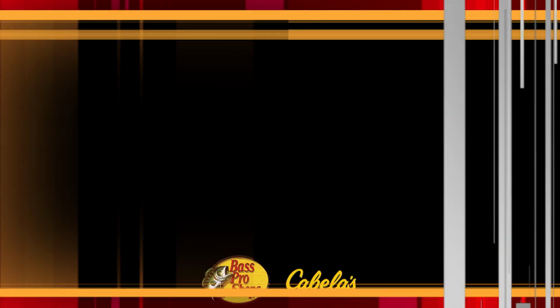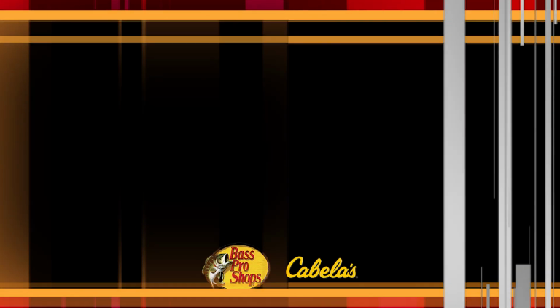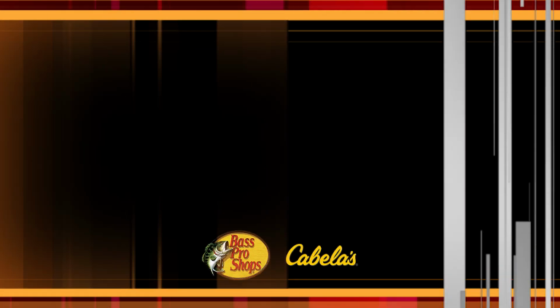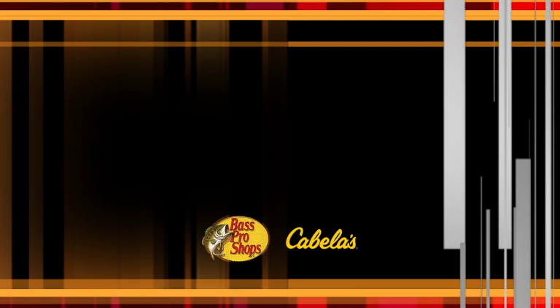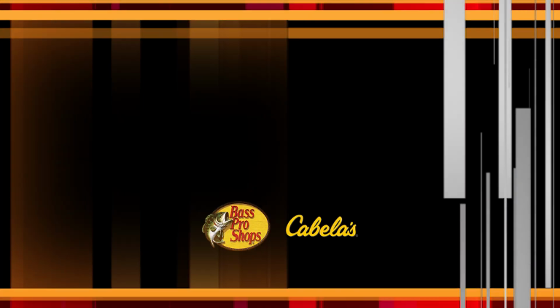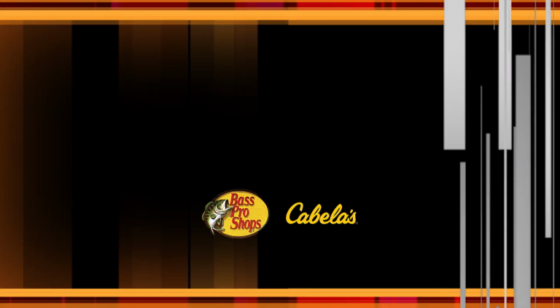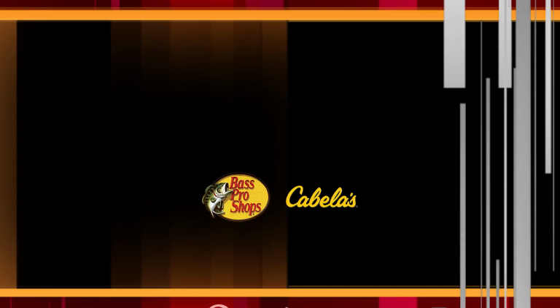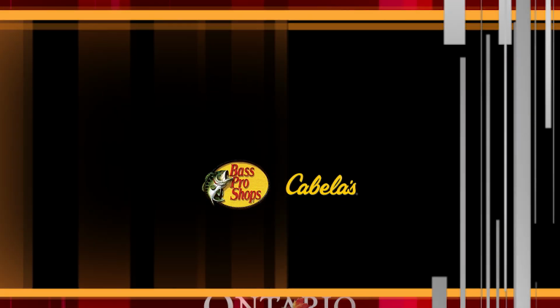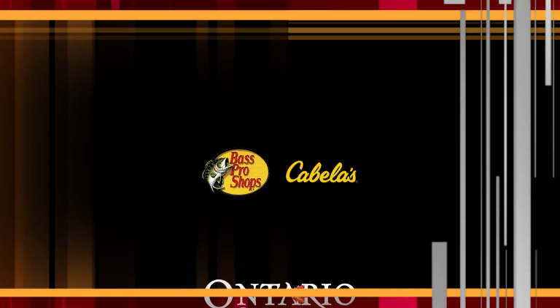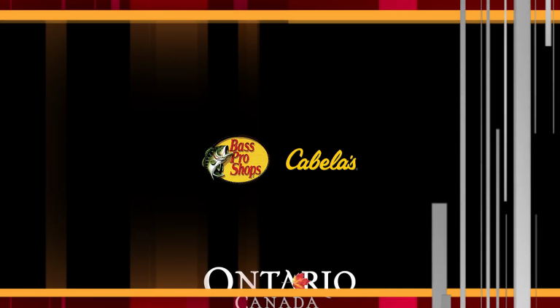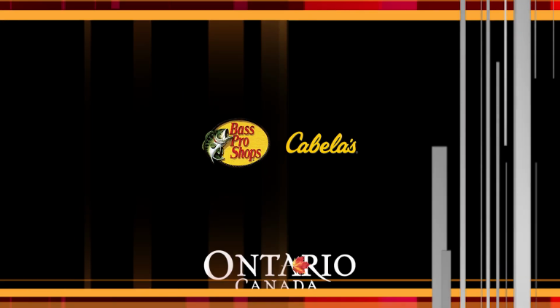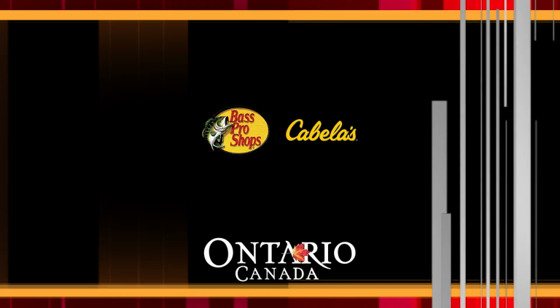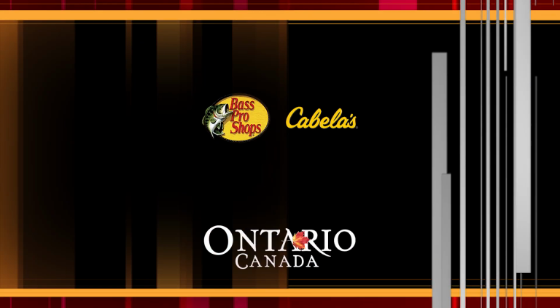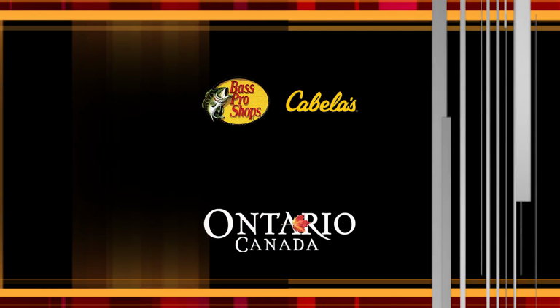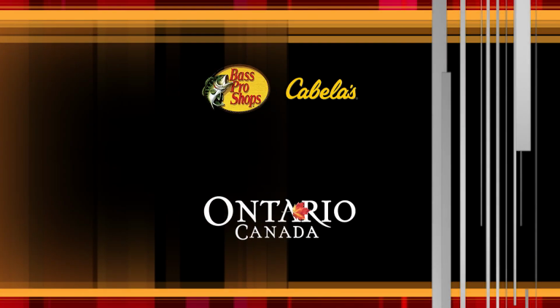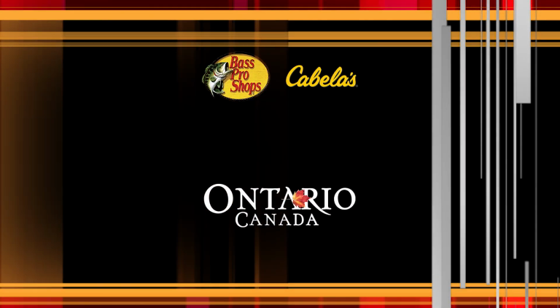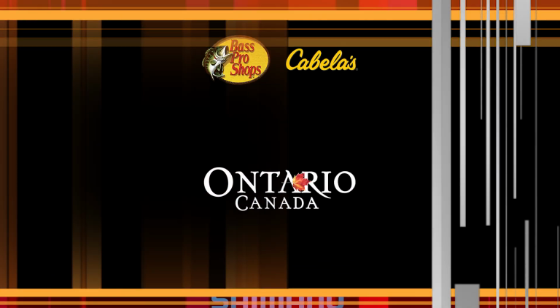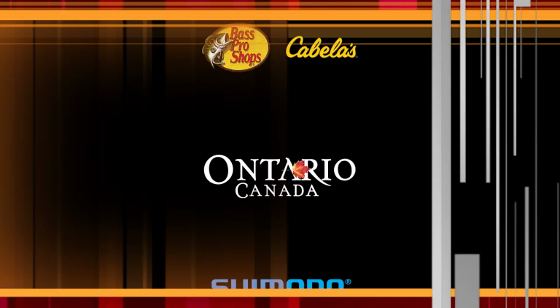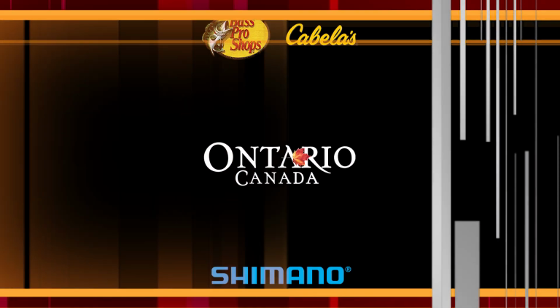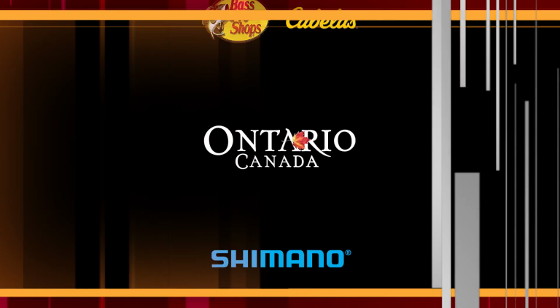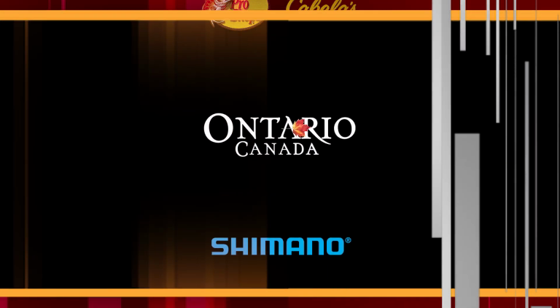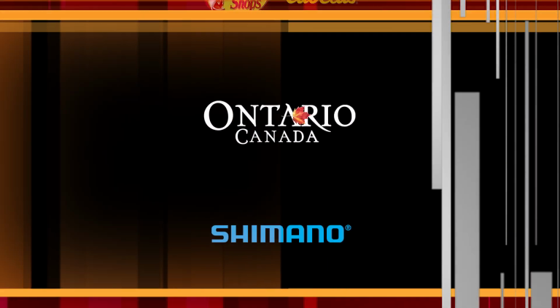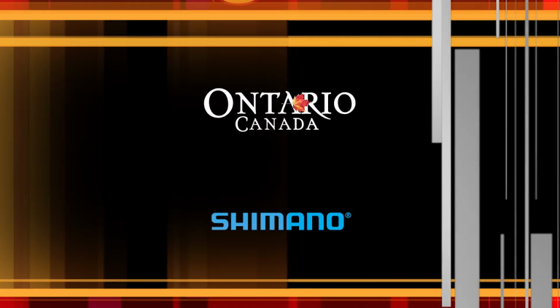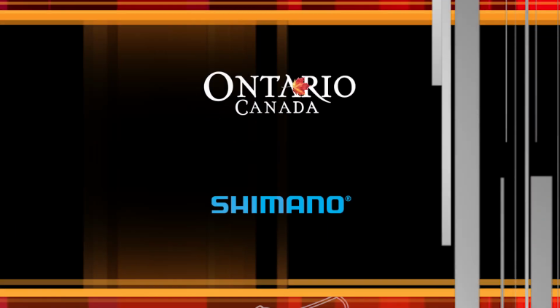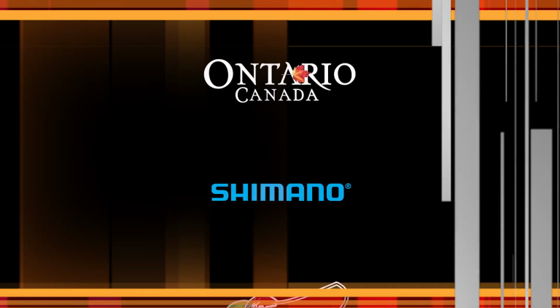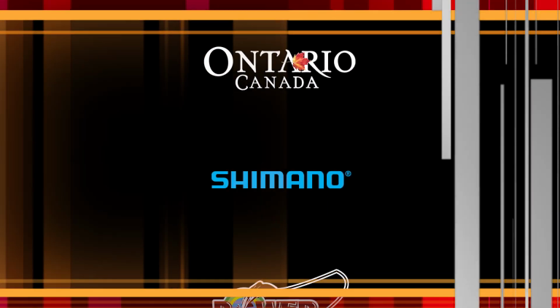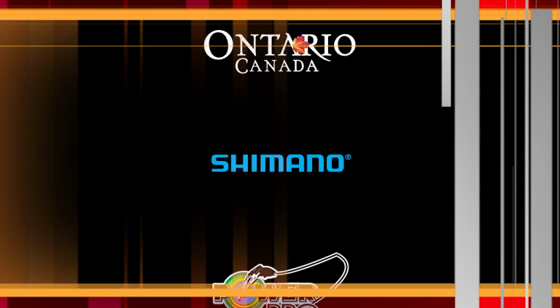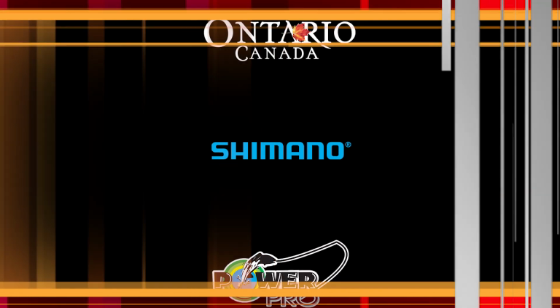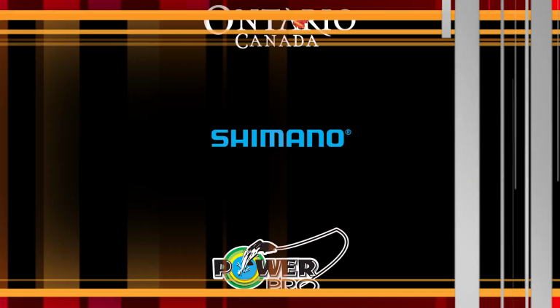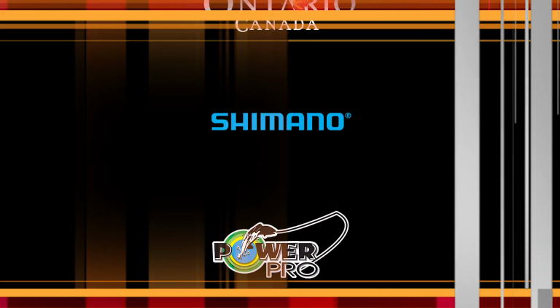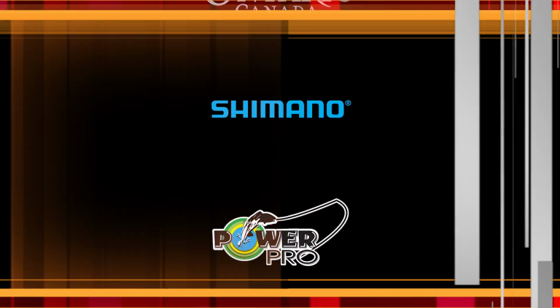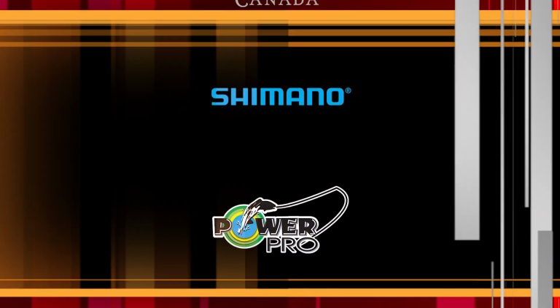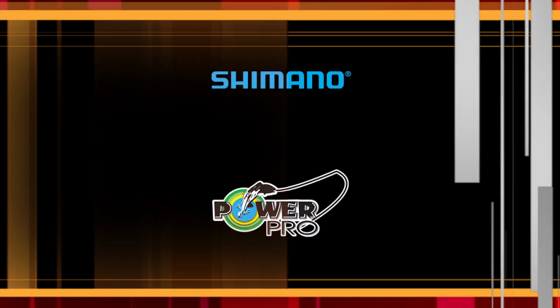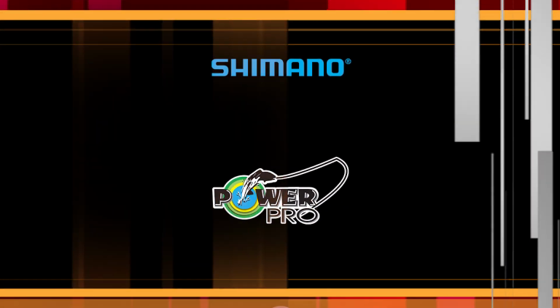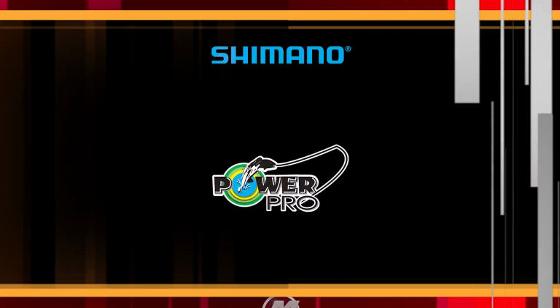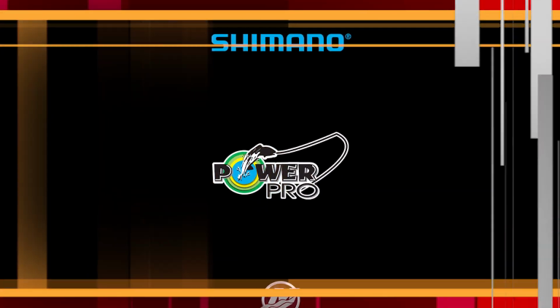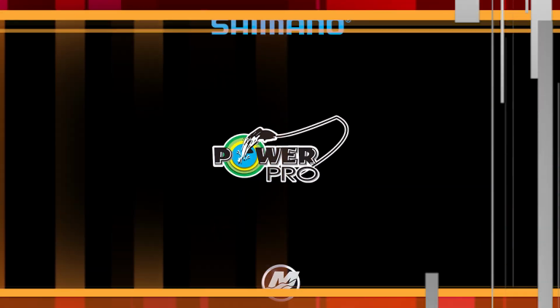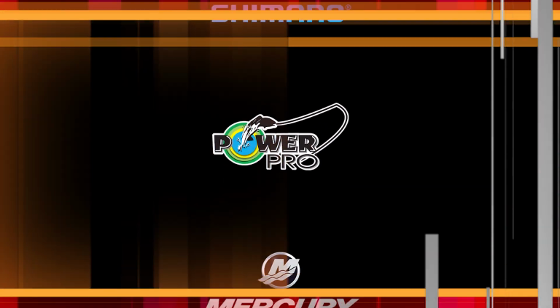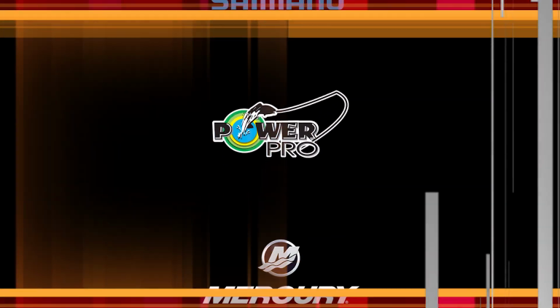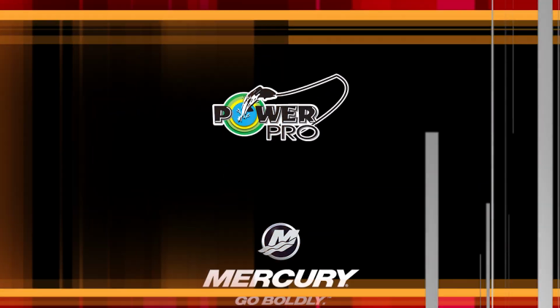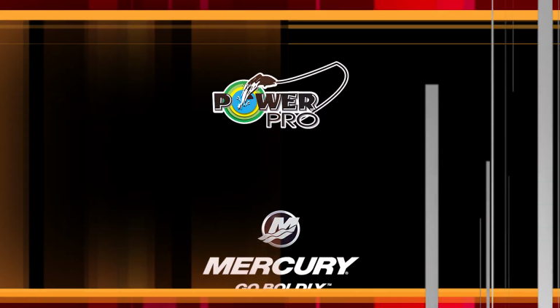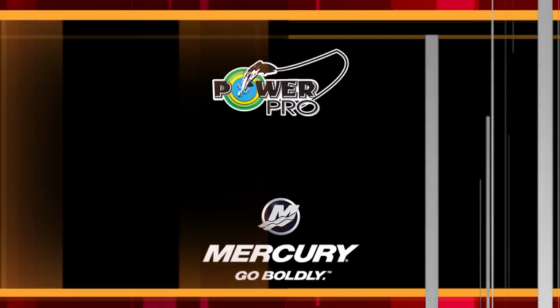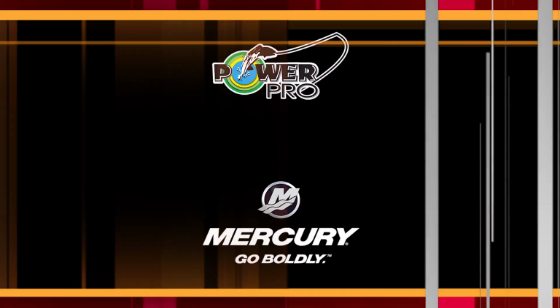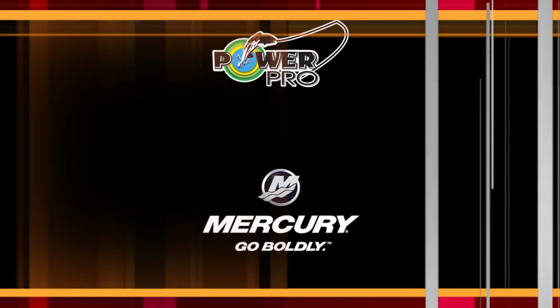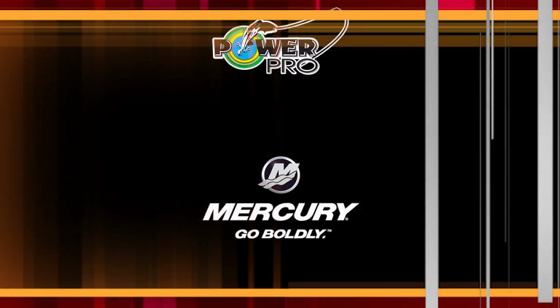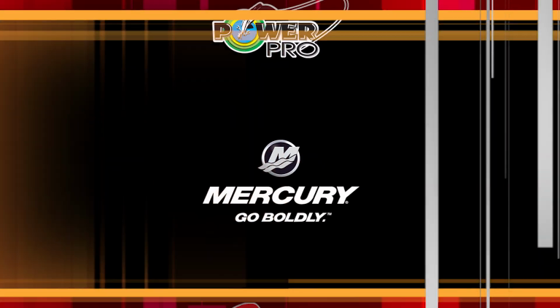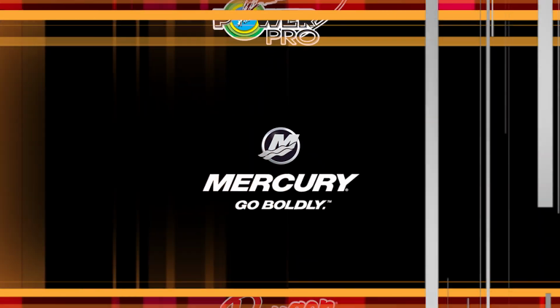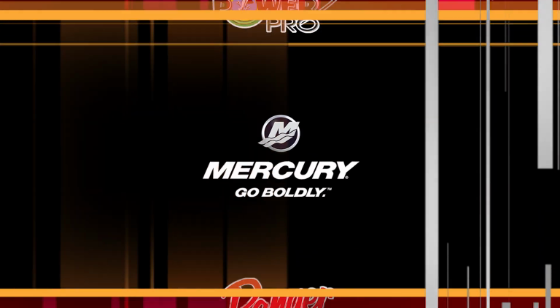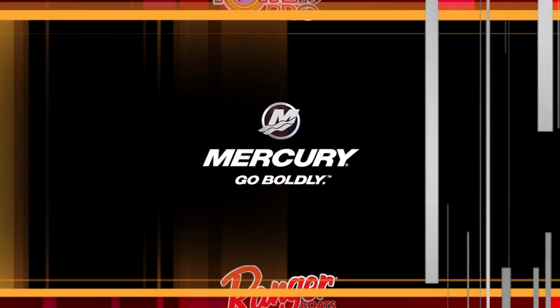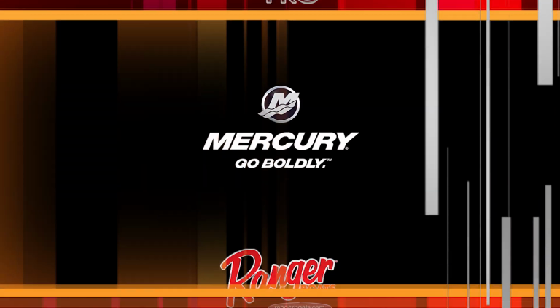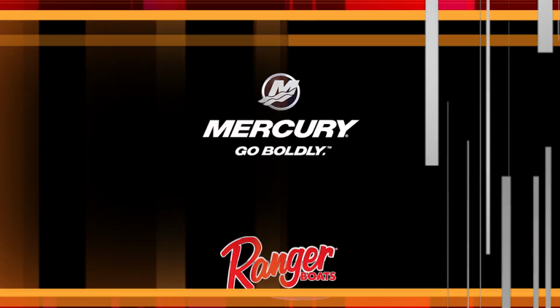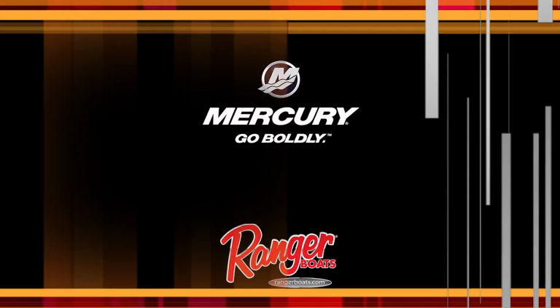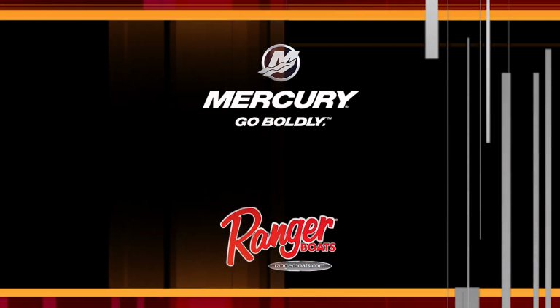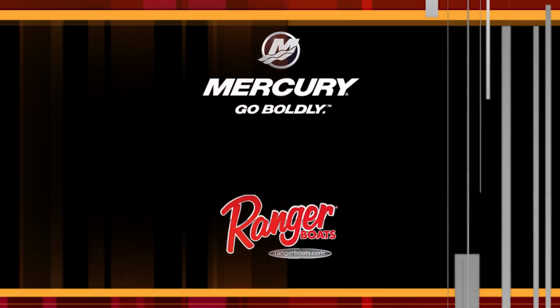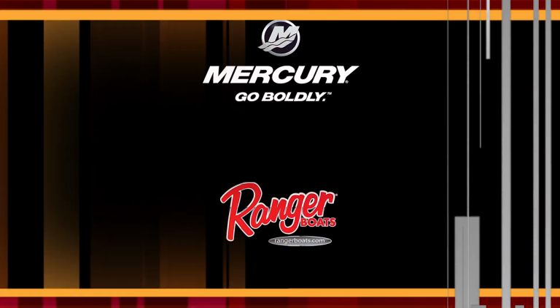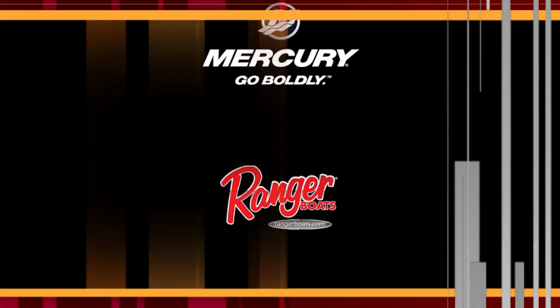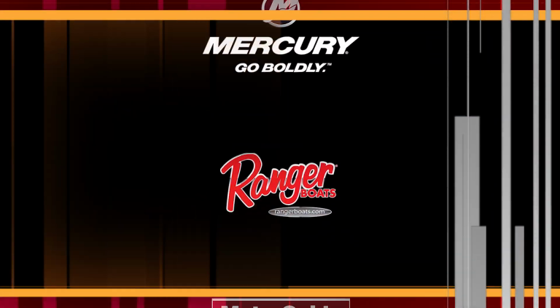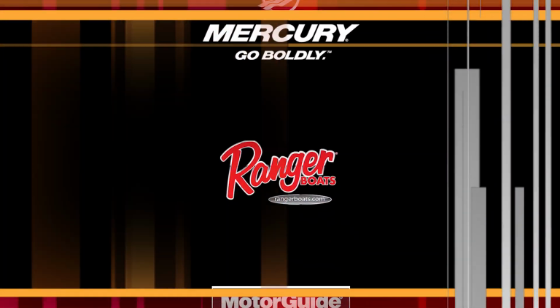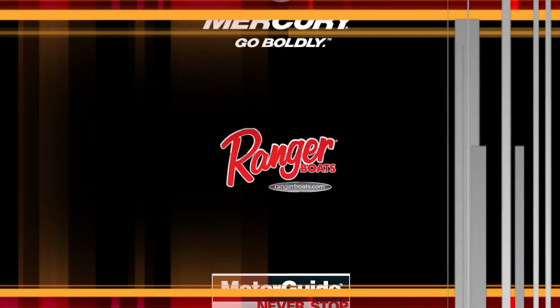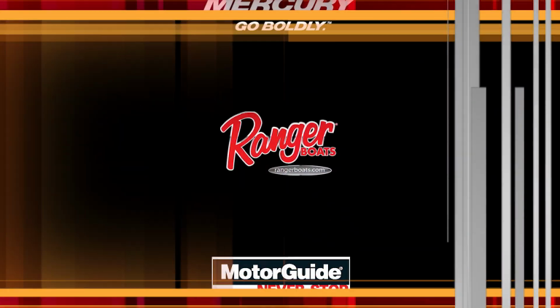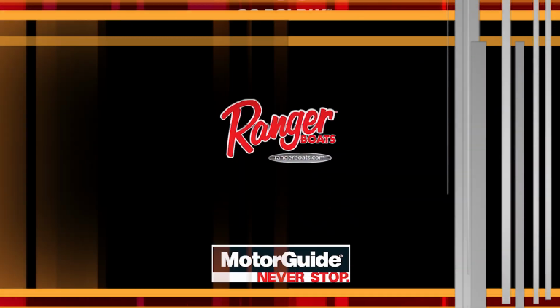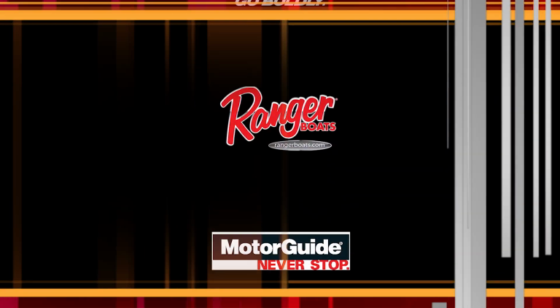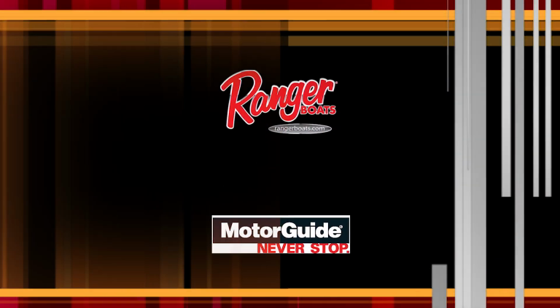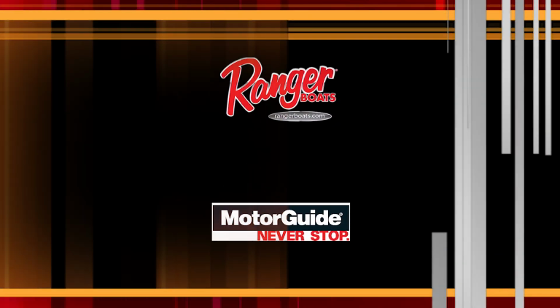The Musky Hunter has been brought to you by these fine sponsors. We'll be right back.